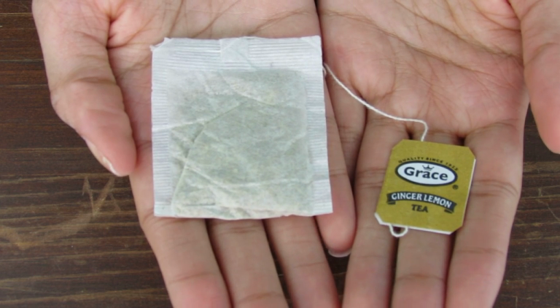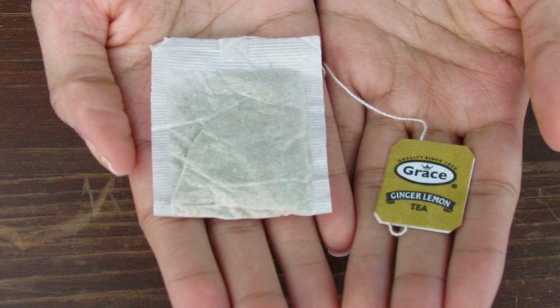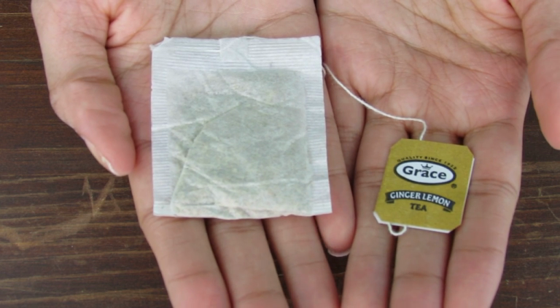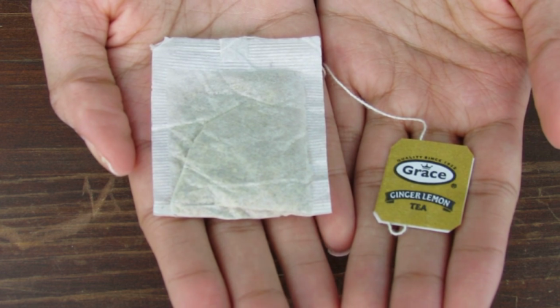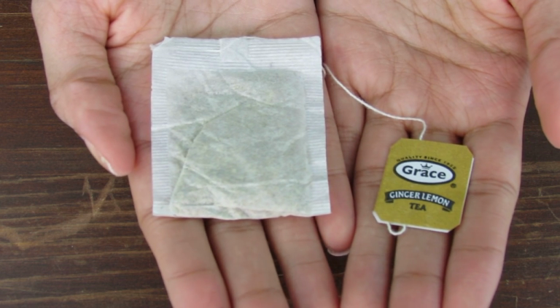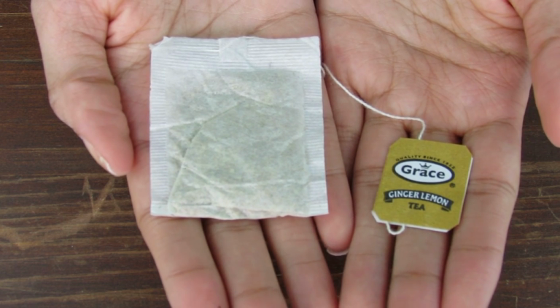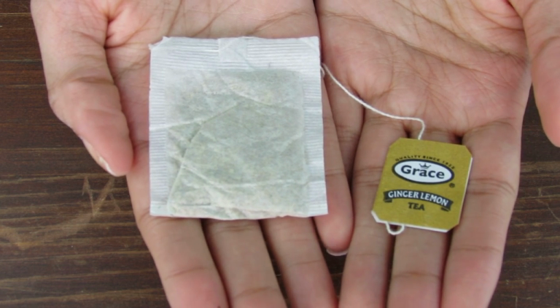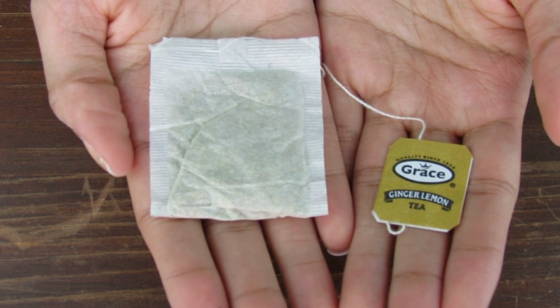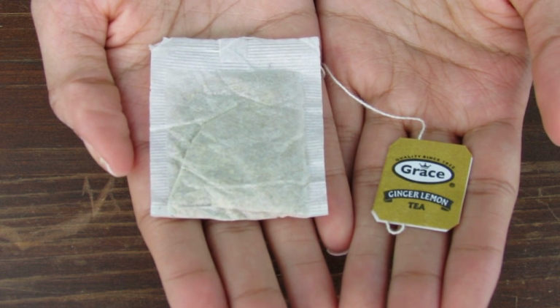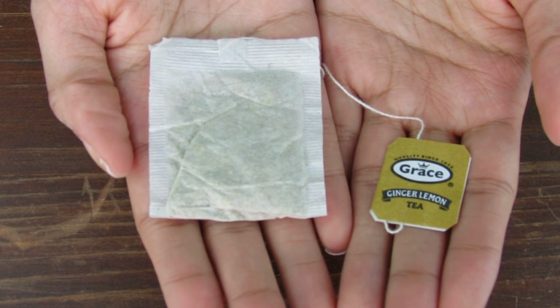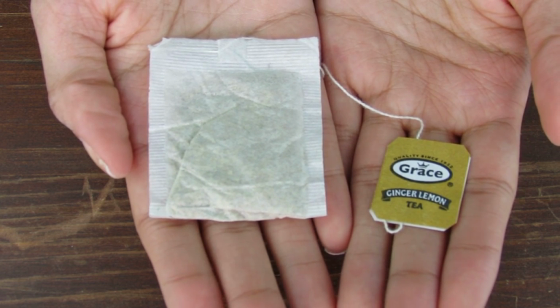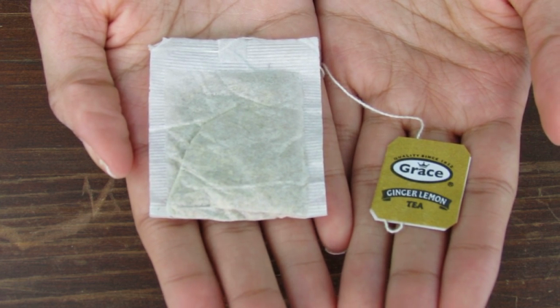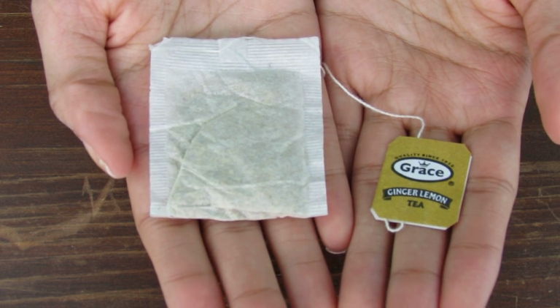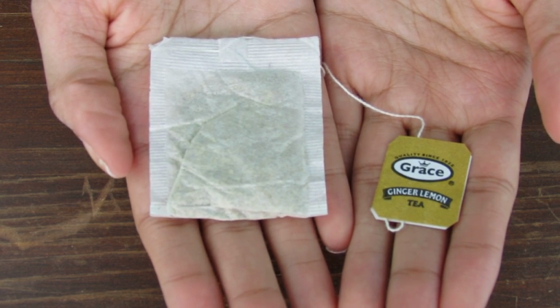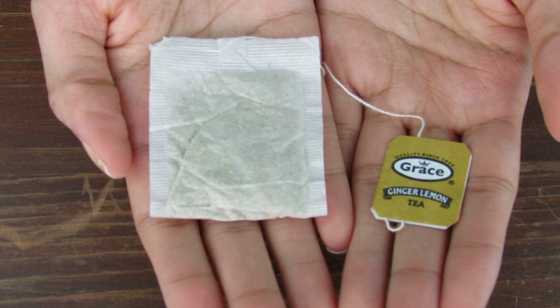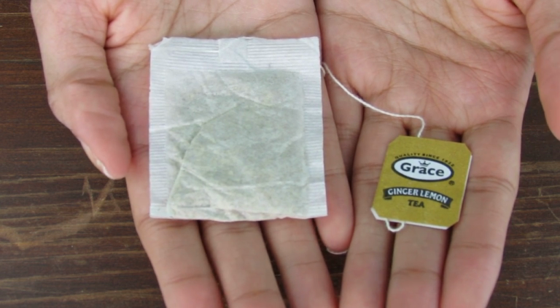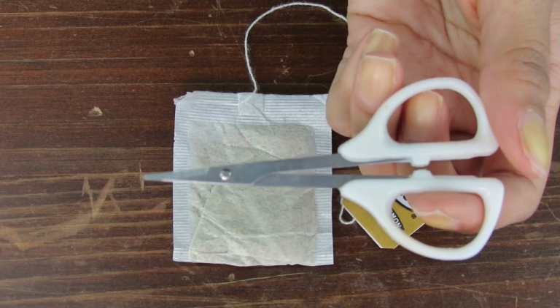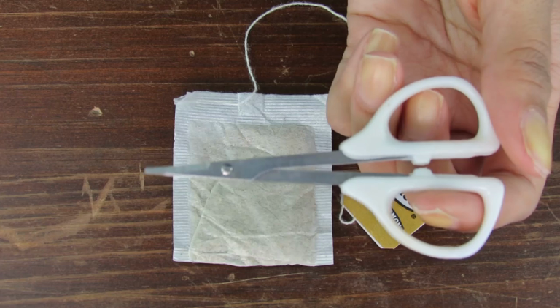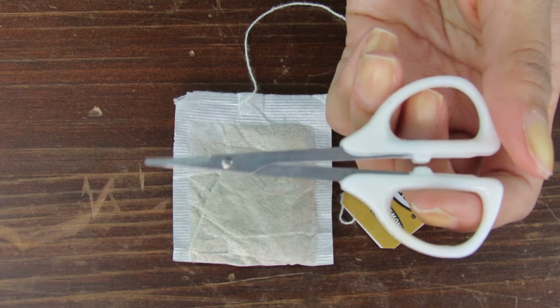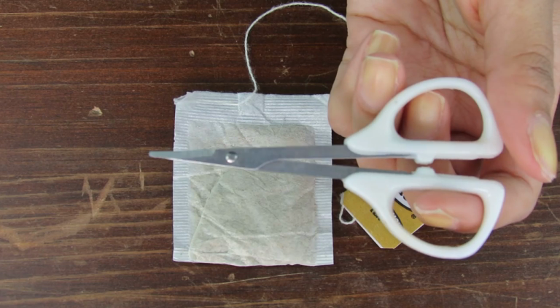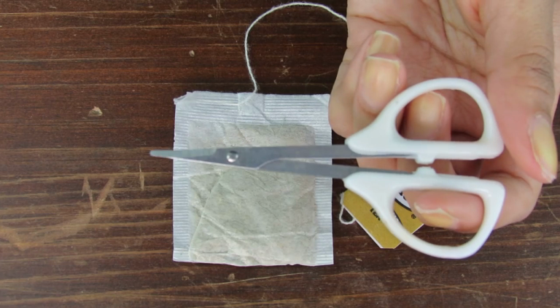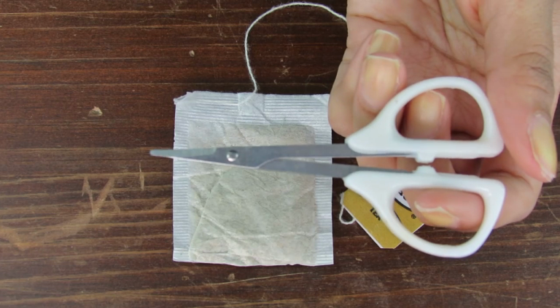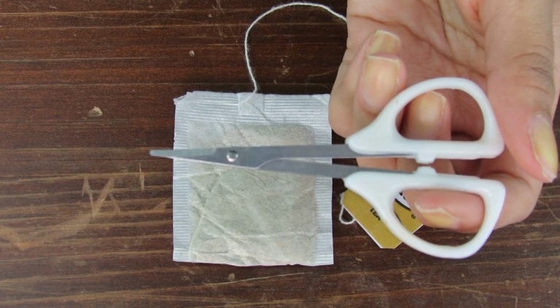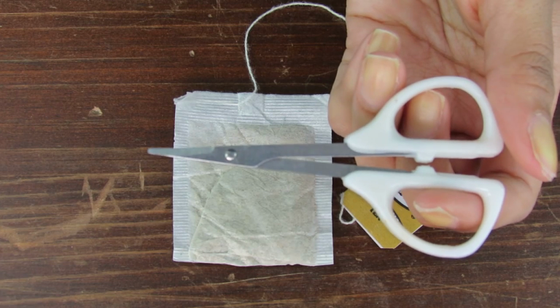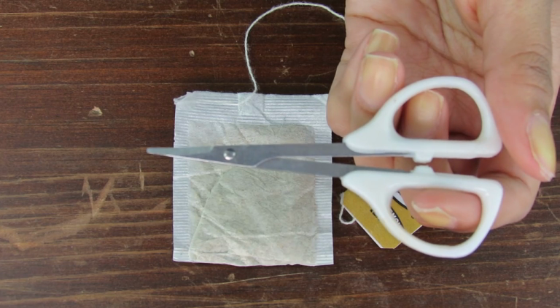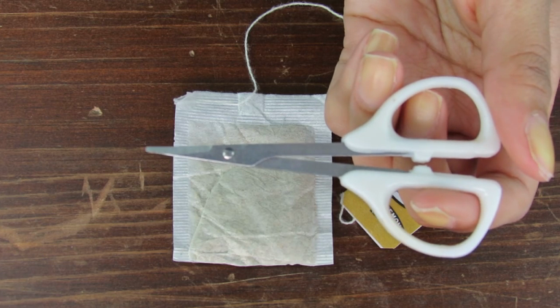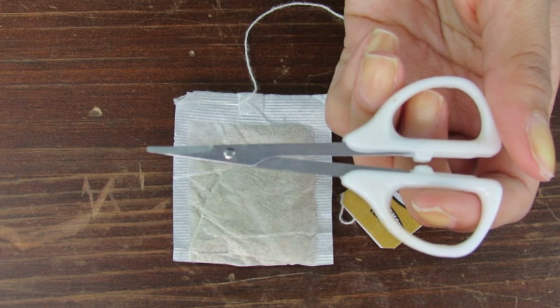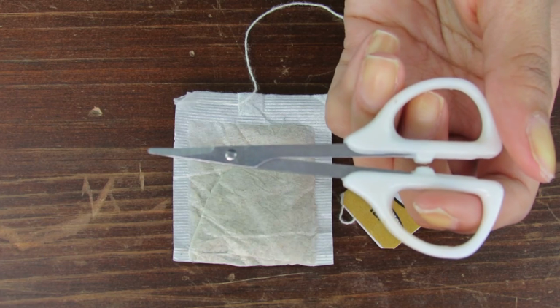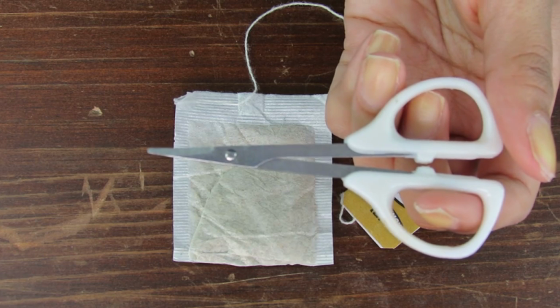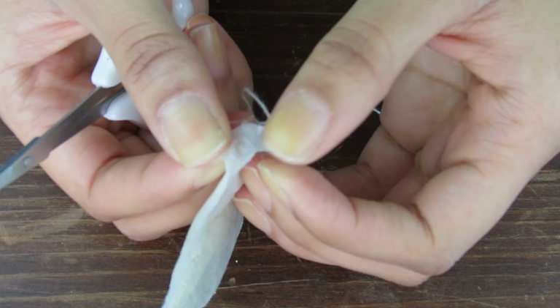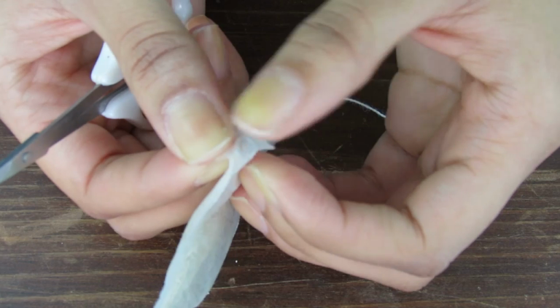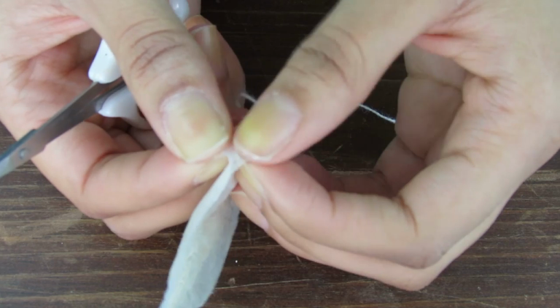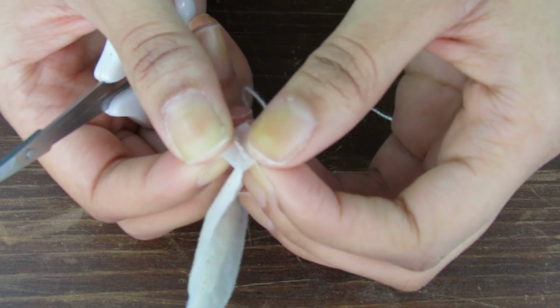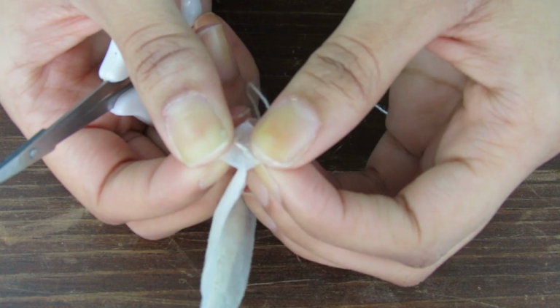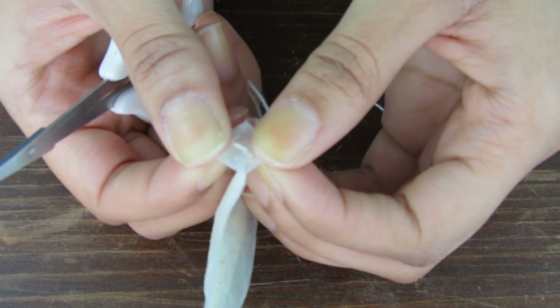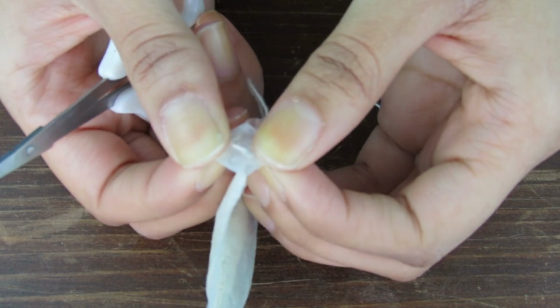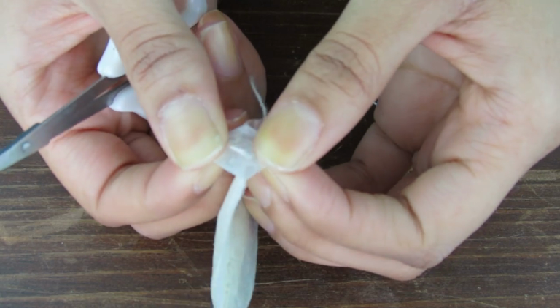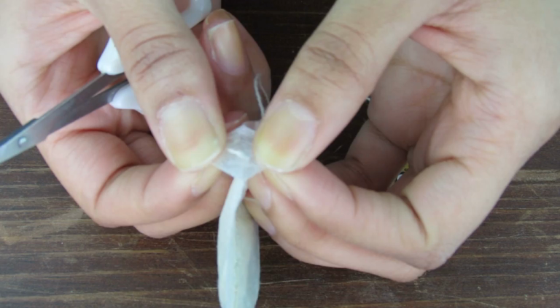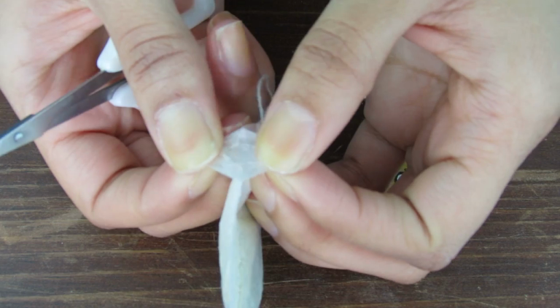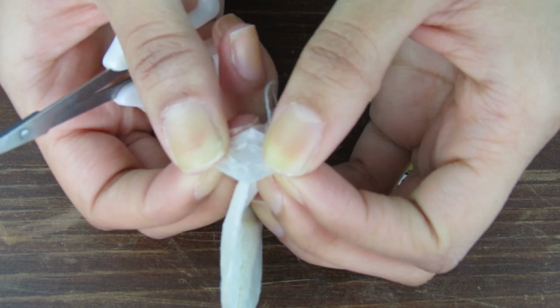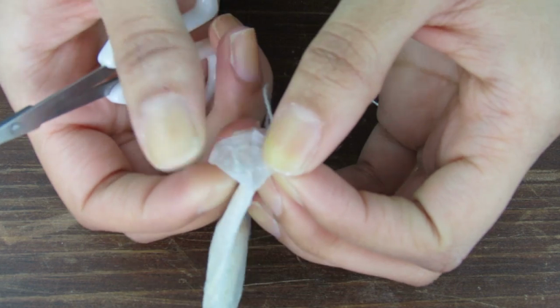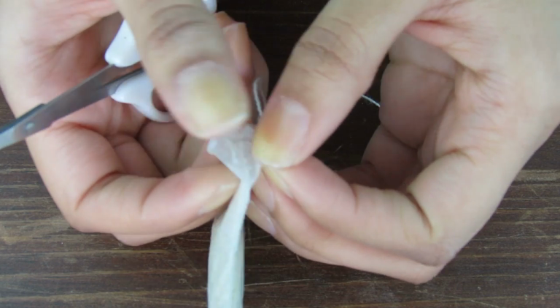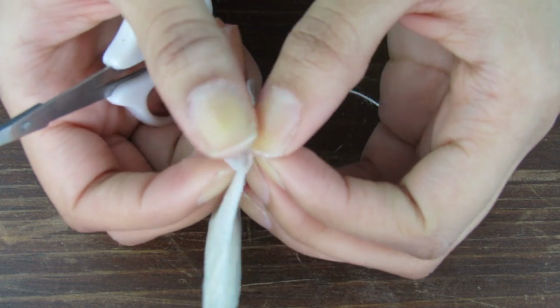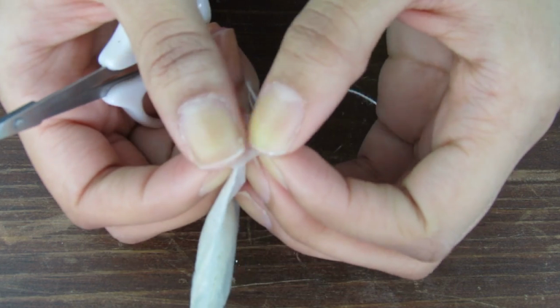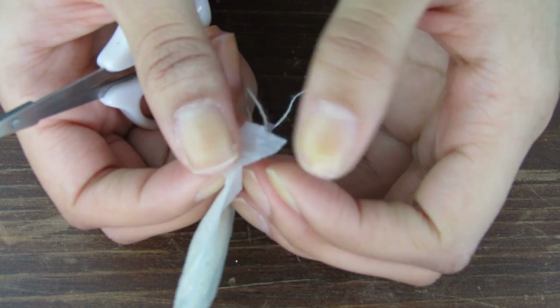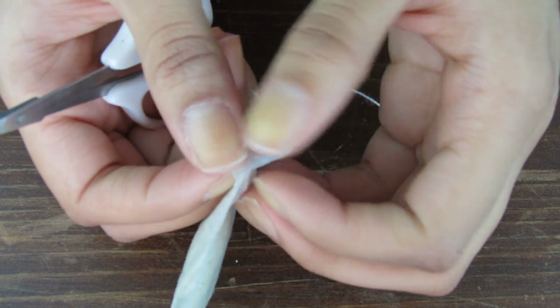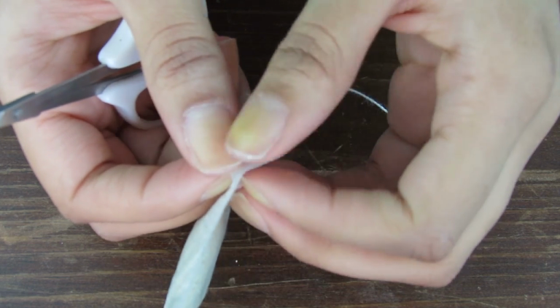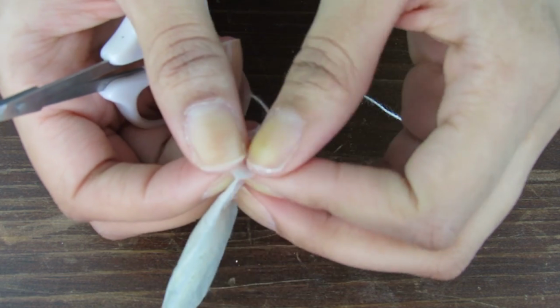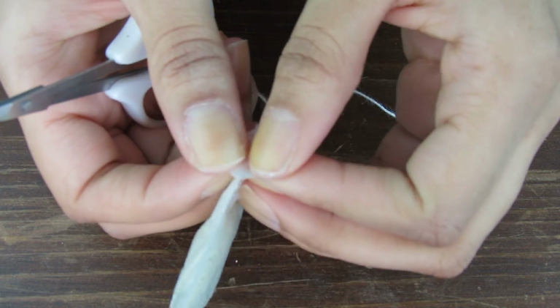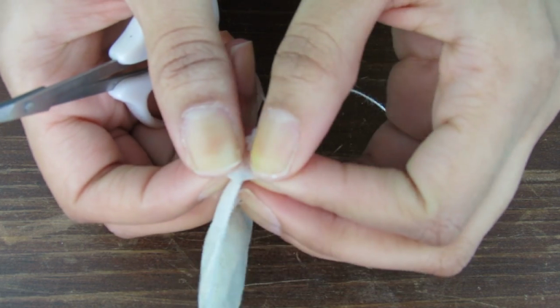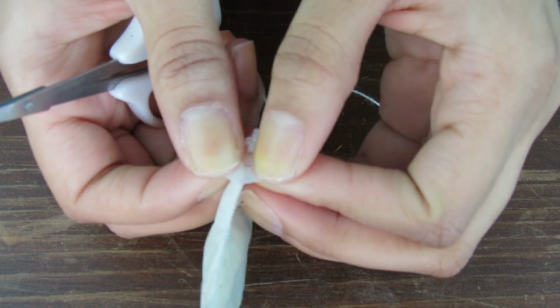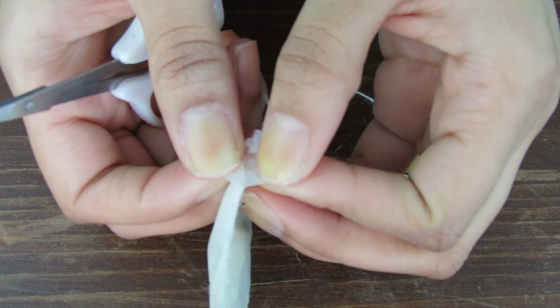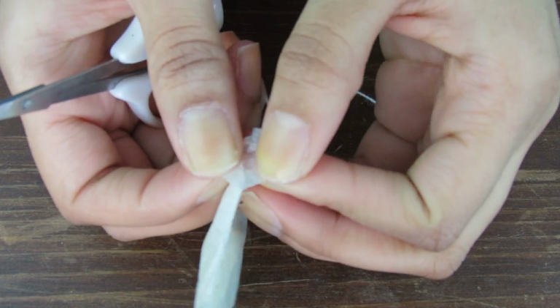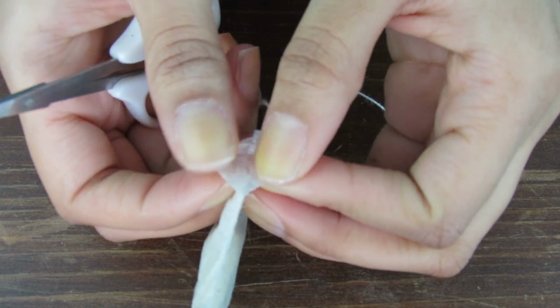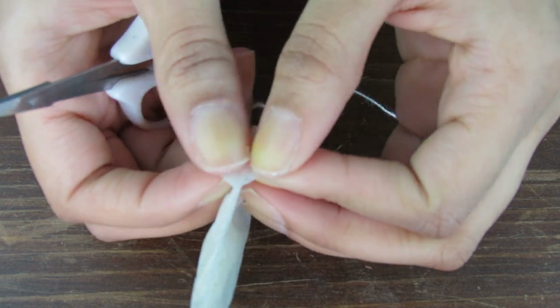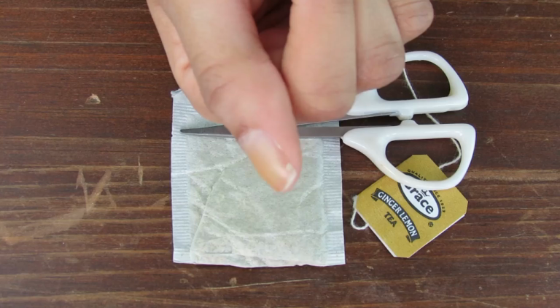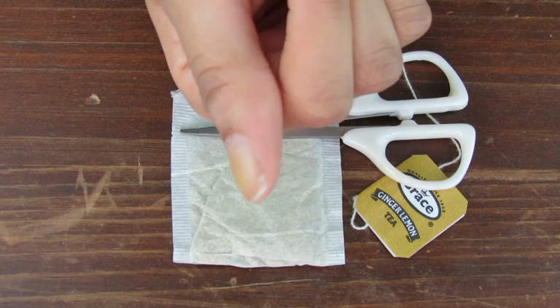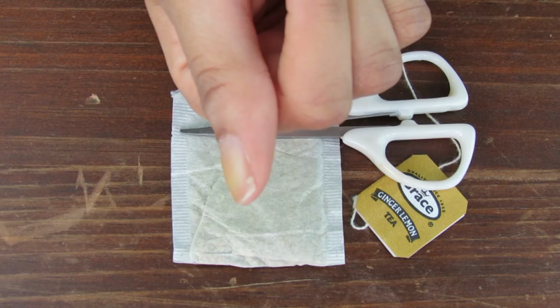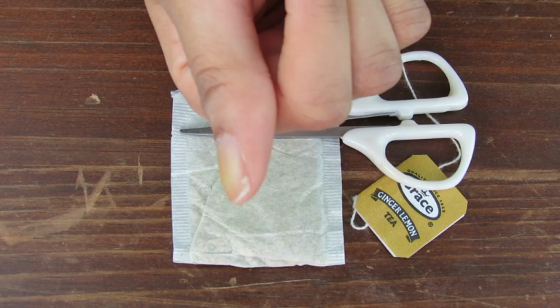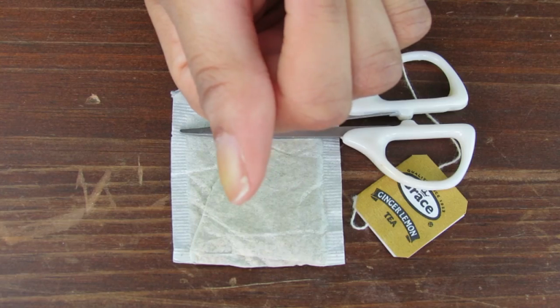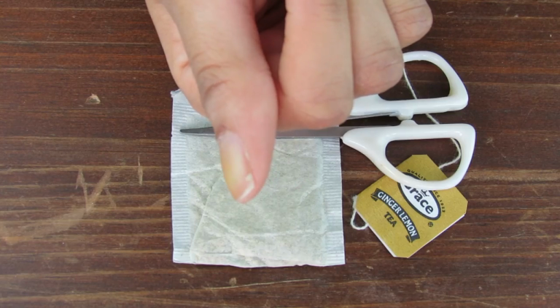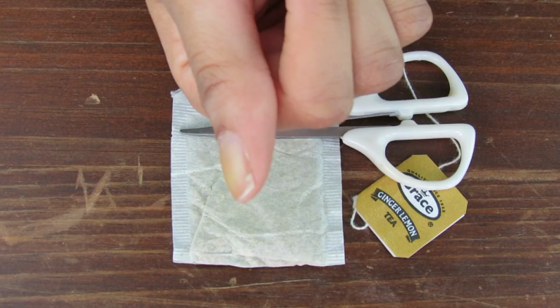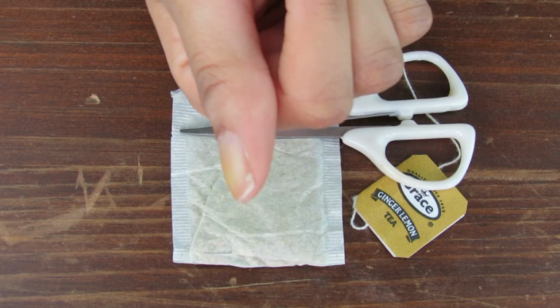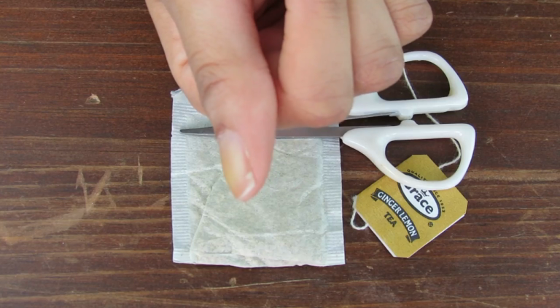Please don't waste good tea. Now you want to take those scissors and cut off a corner of the teabag that's big enough to cover the break in the side of your nail.